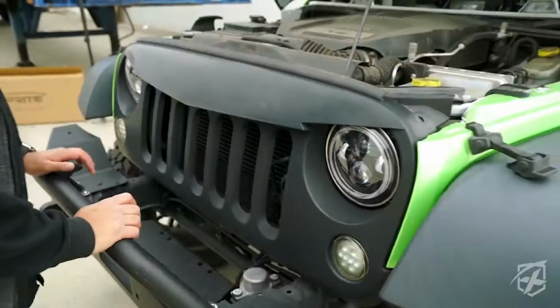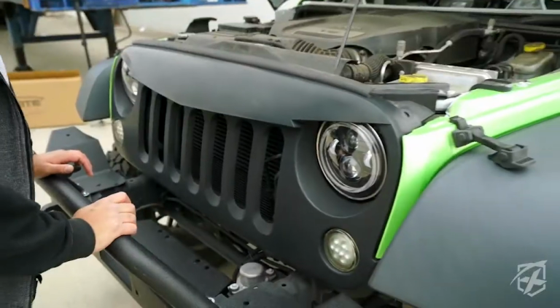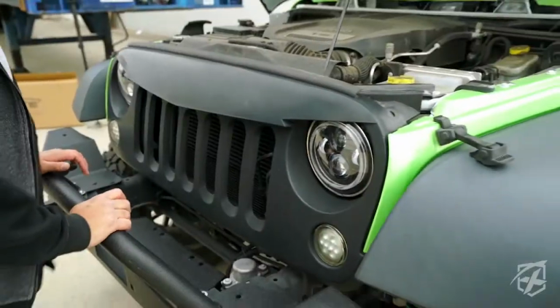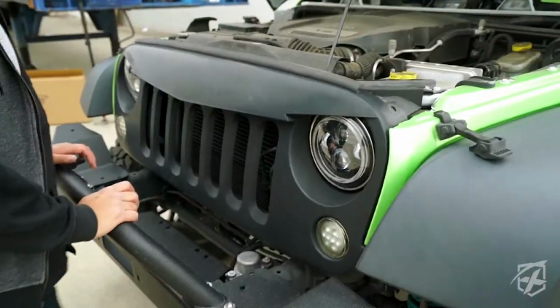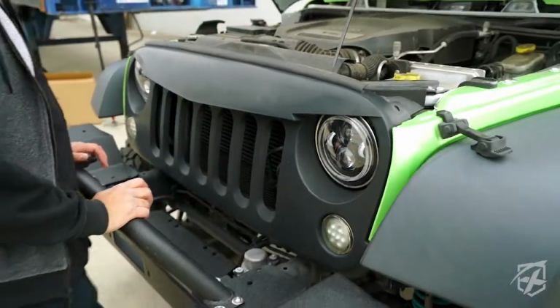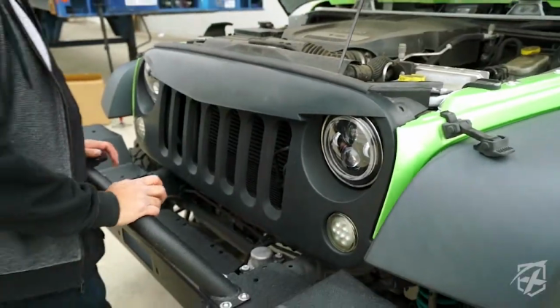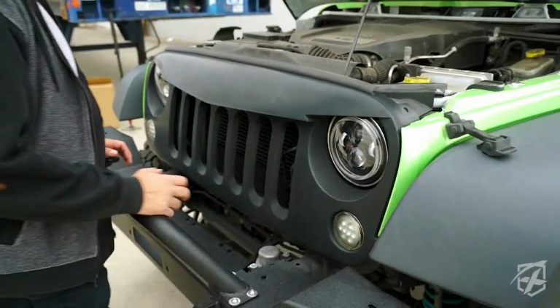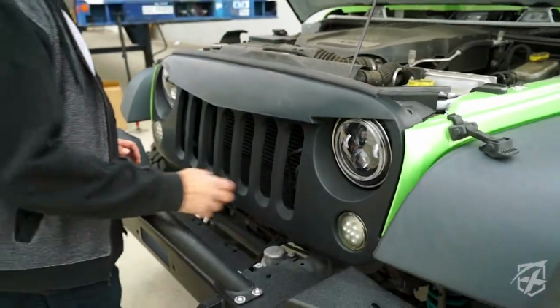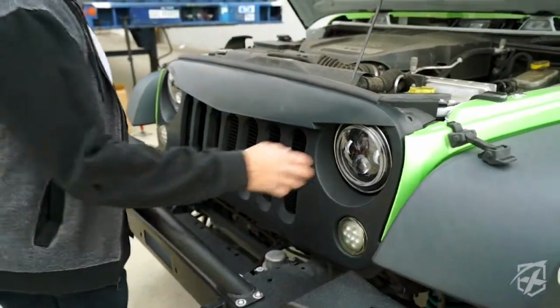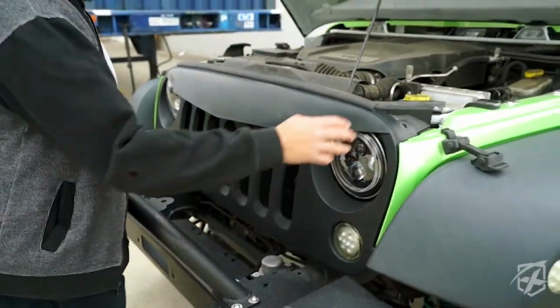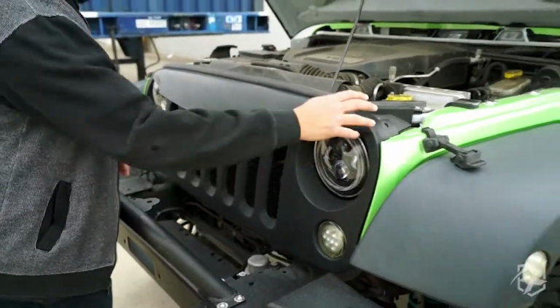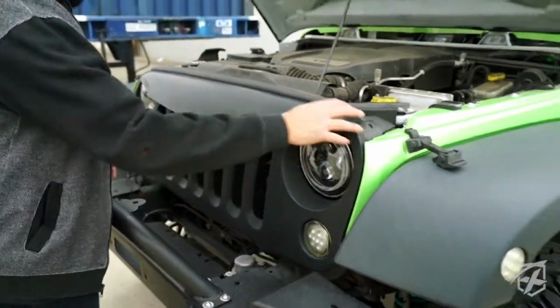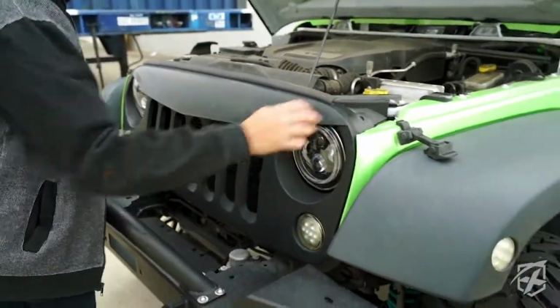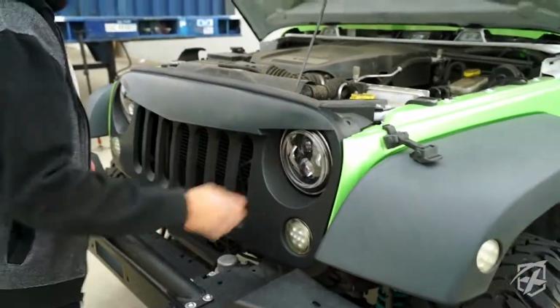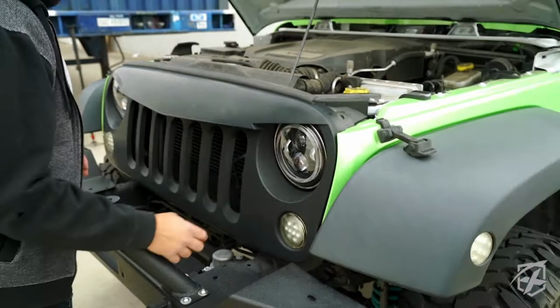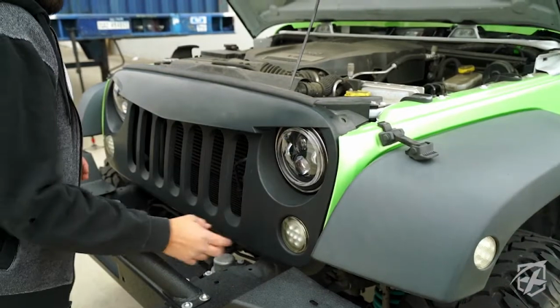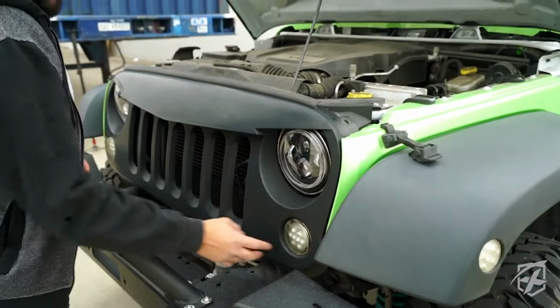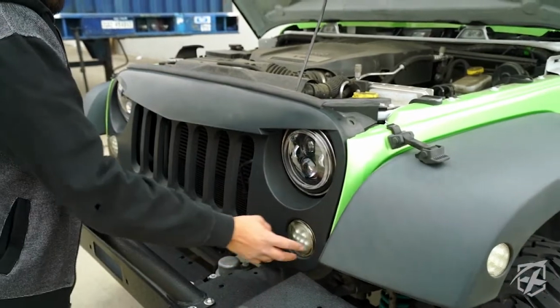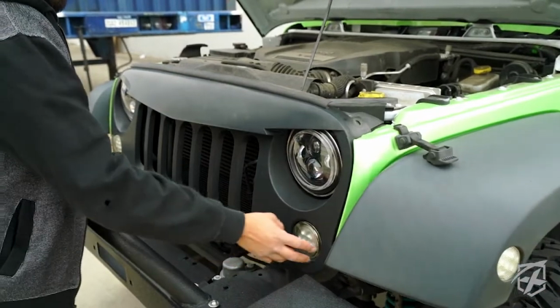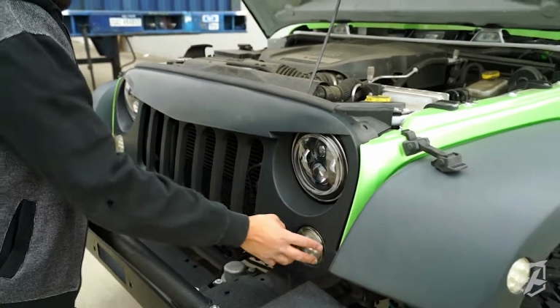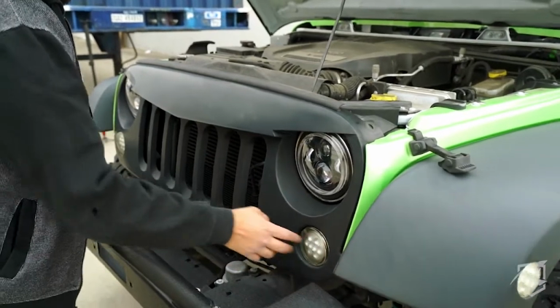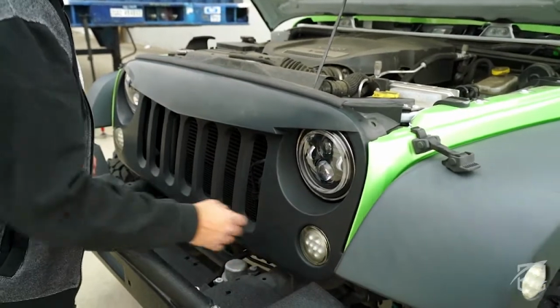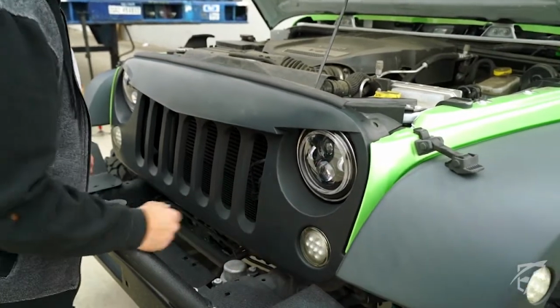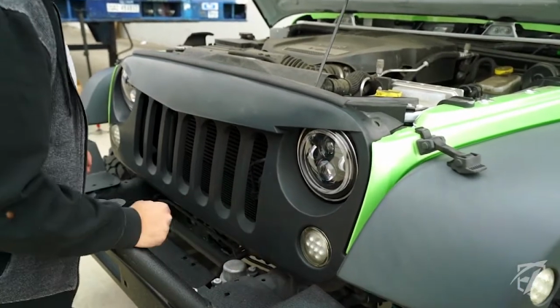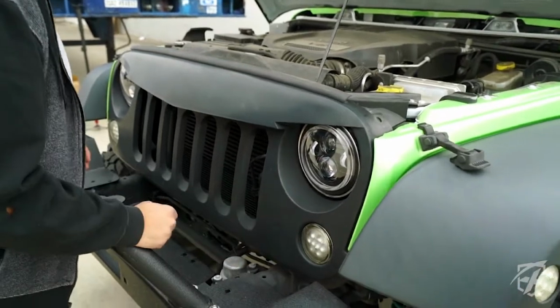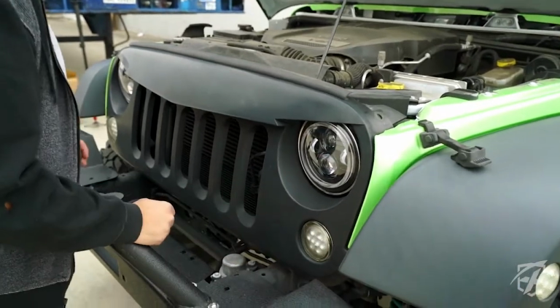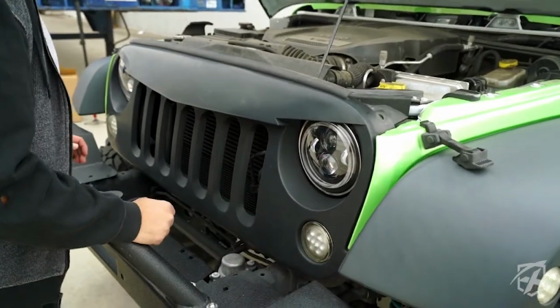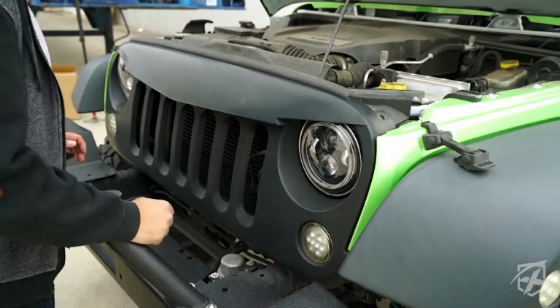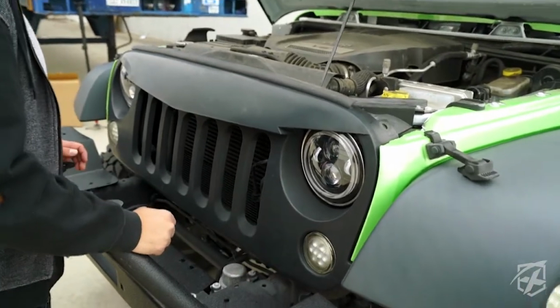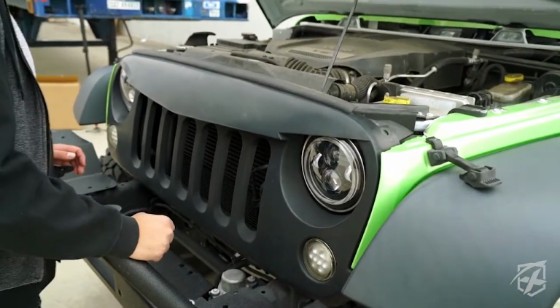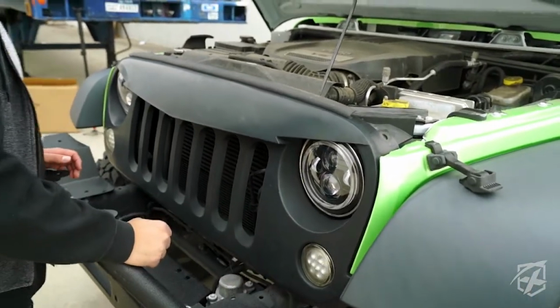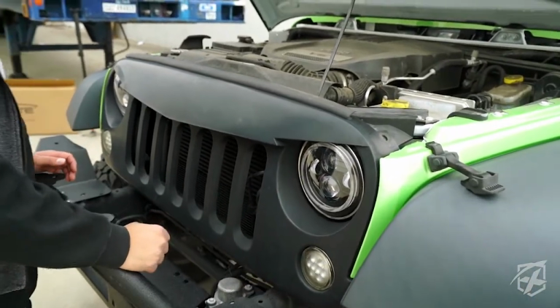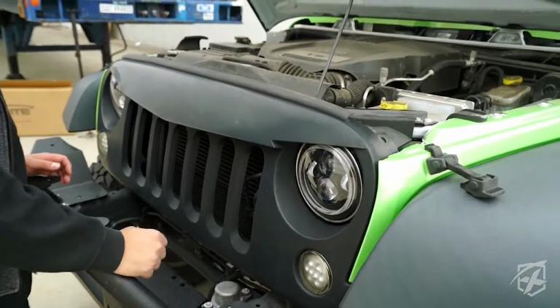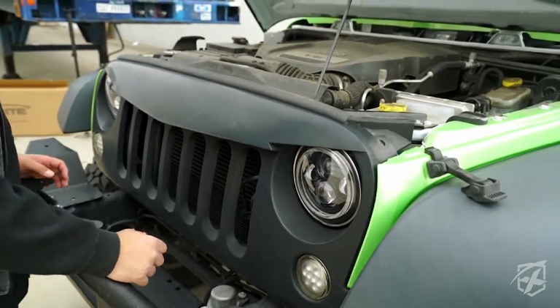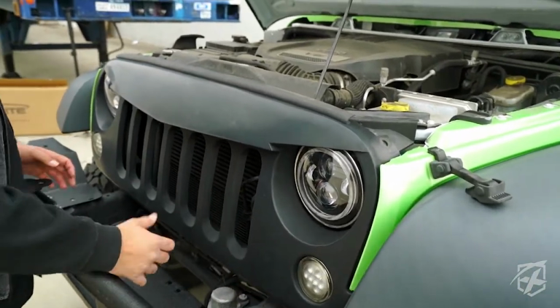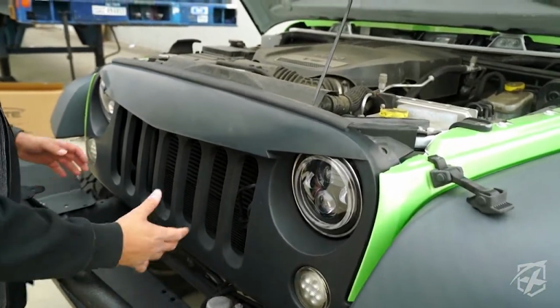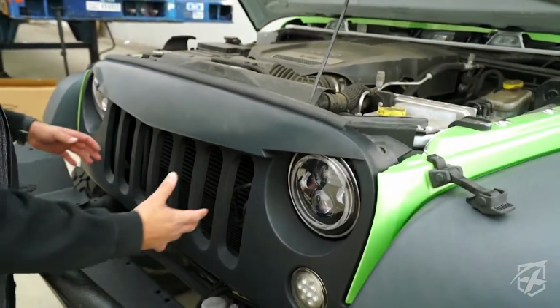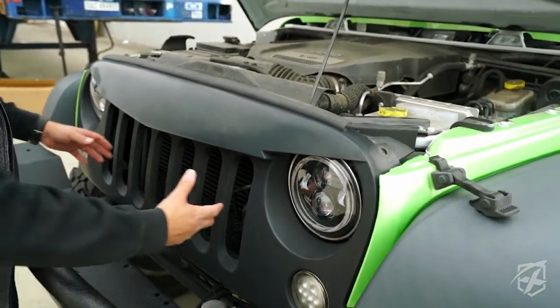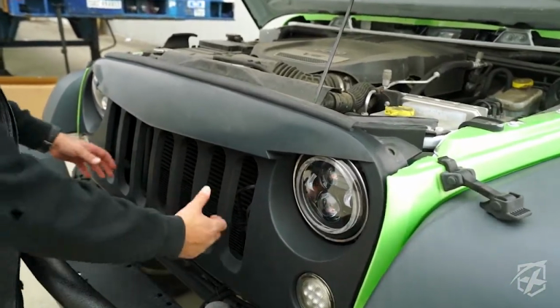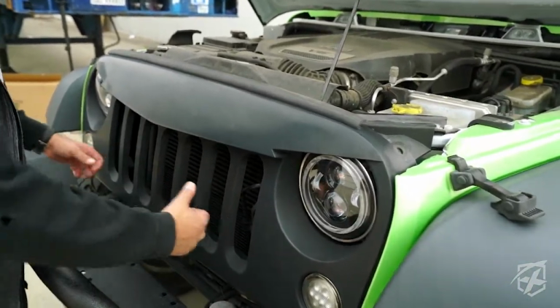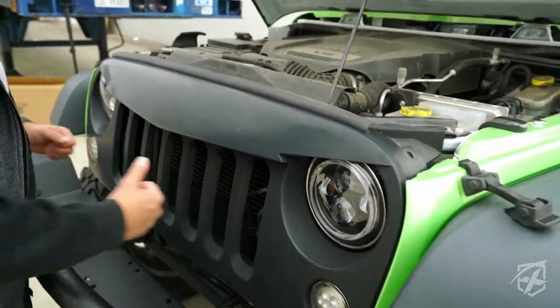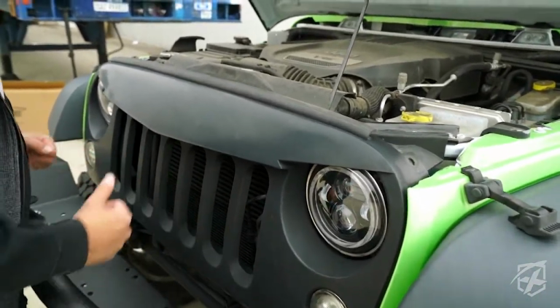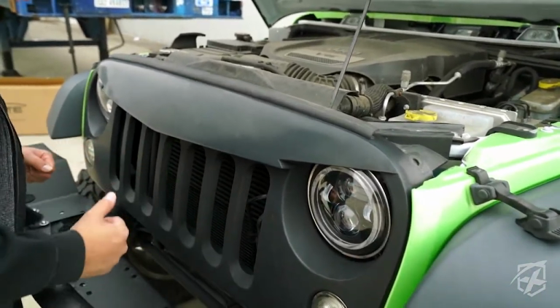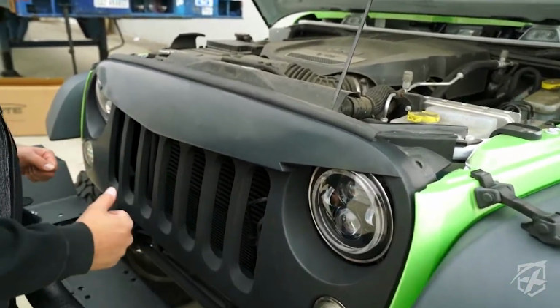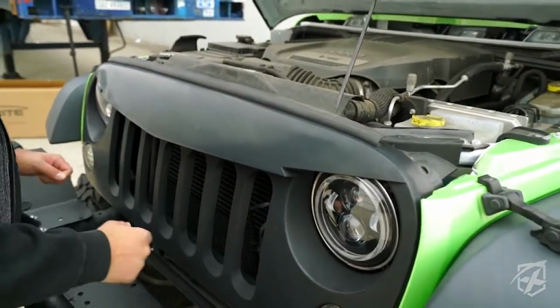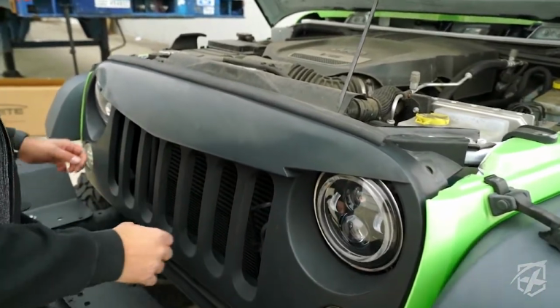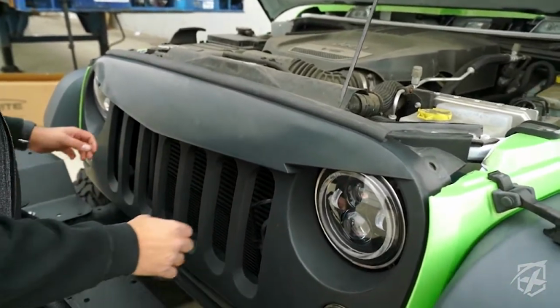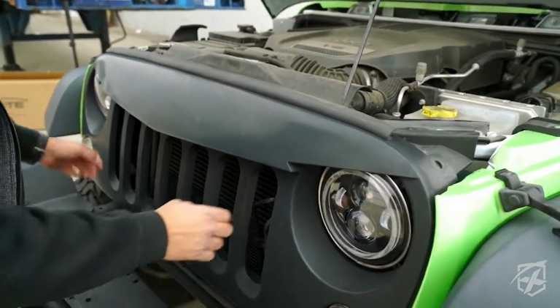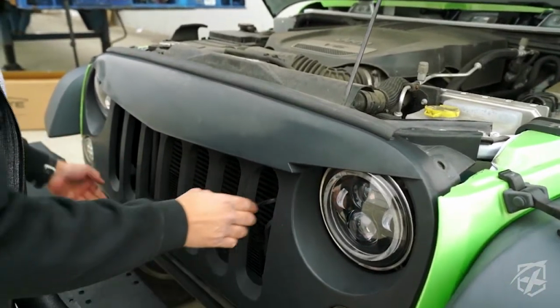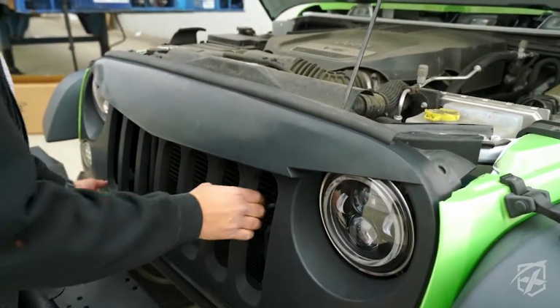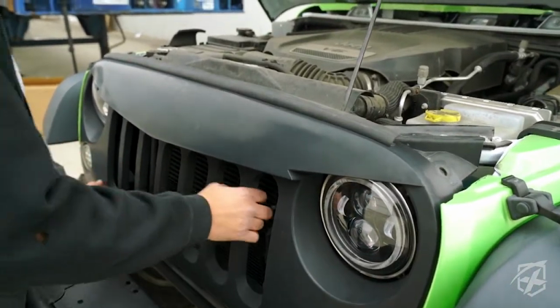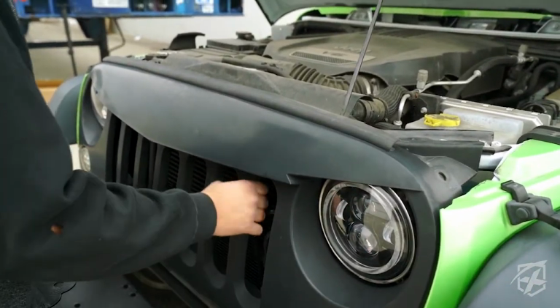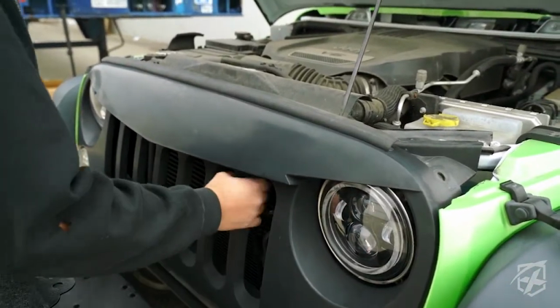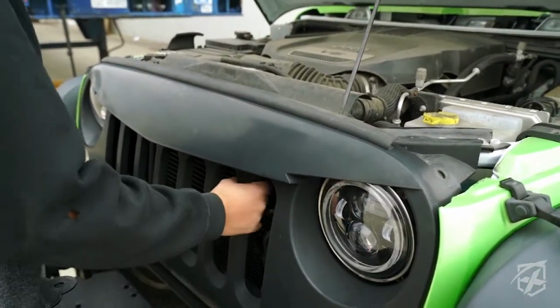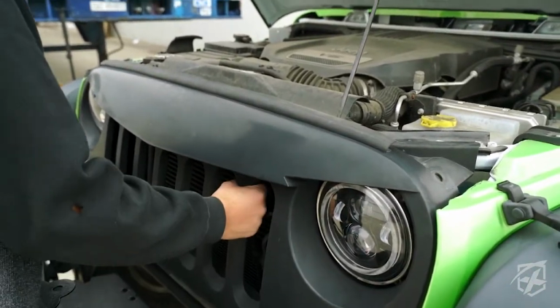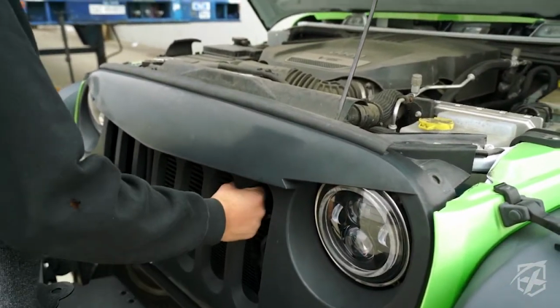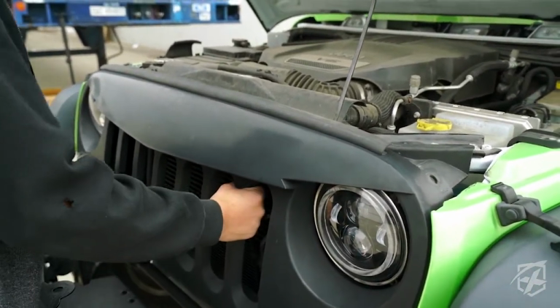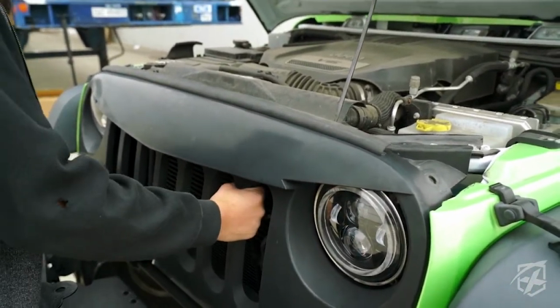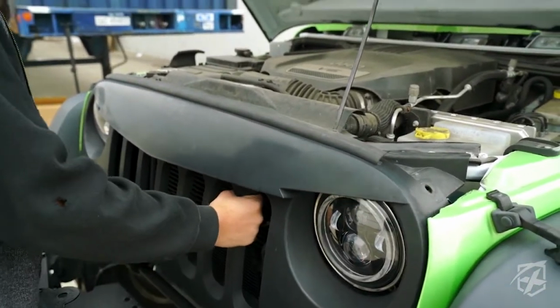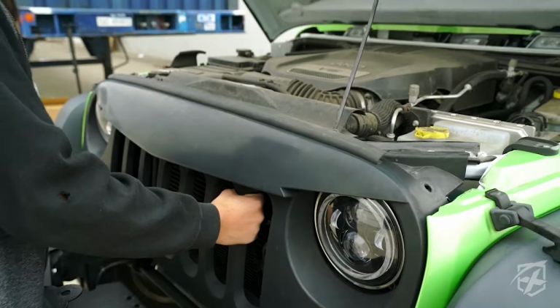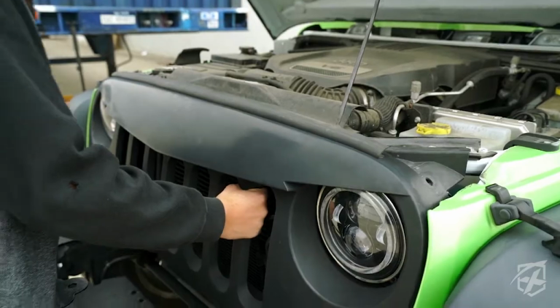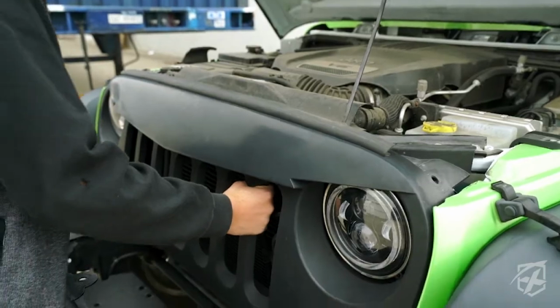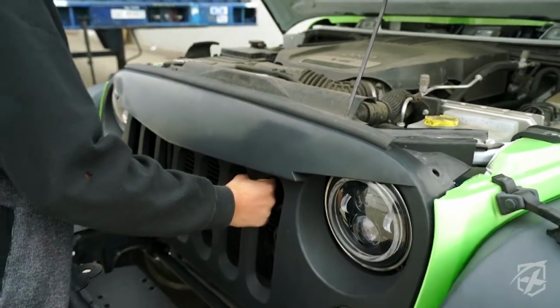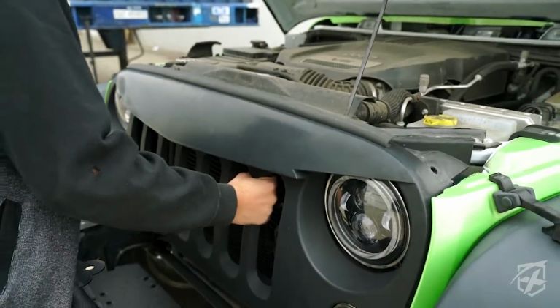Alright guys, once you have your clips removed and your blinkers unclipped, you can go ahead and remove the grille. All you have to do is just pull it out.